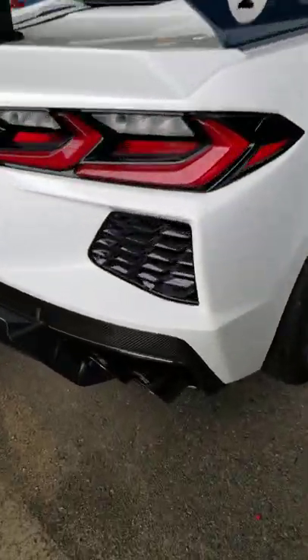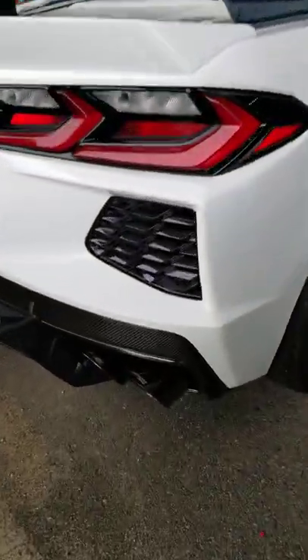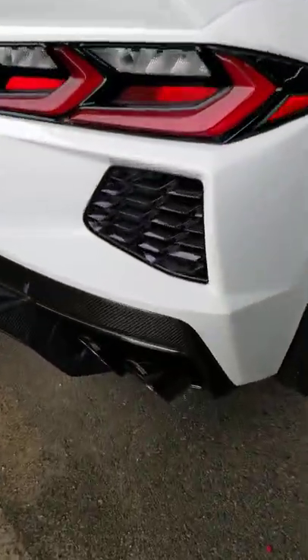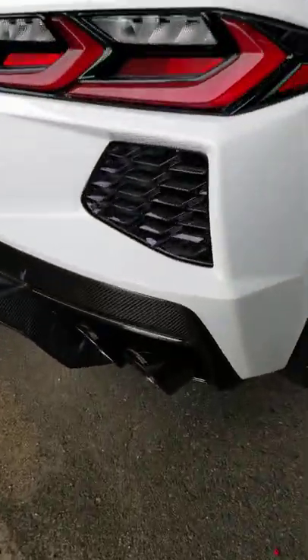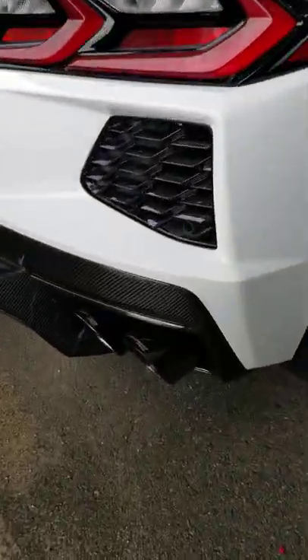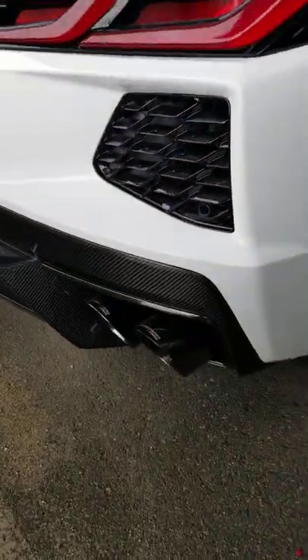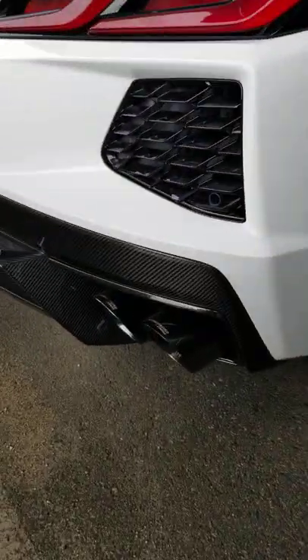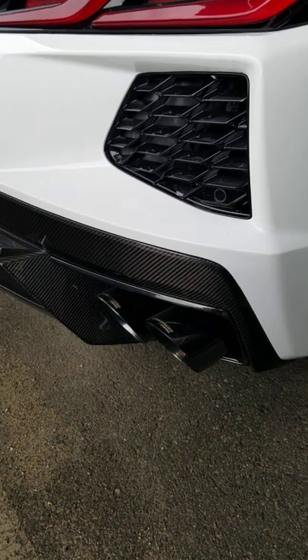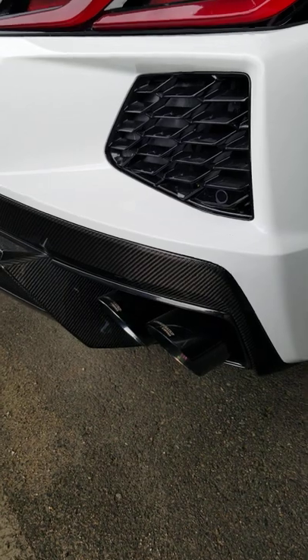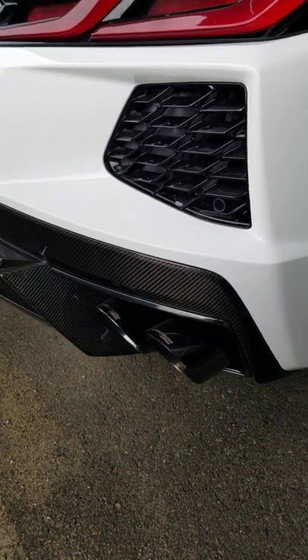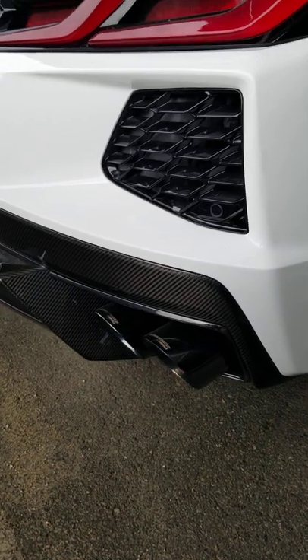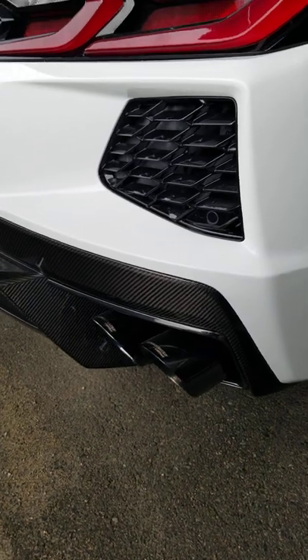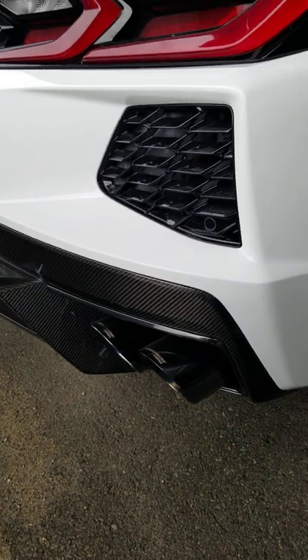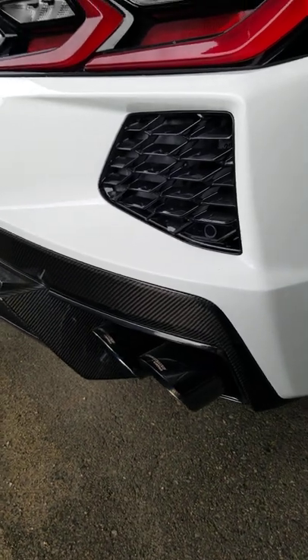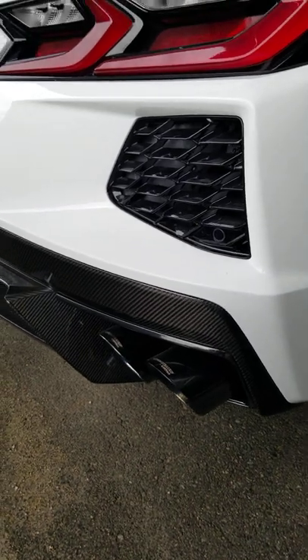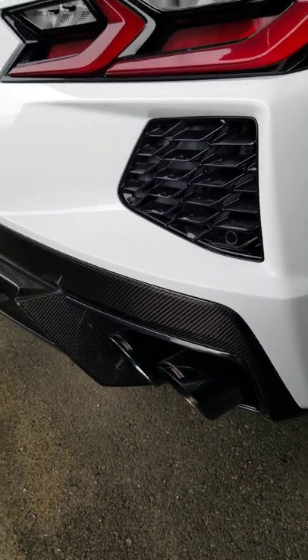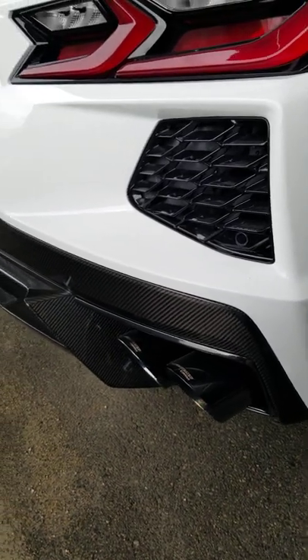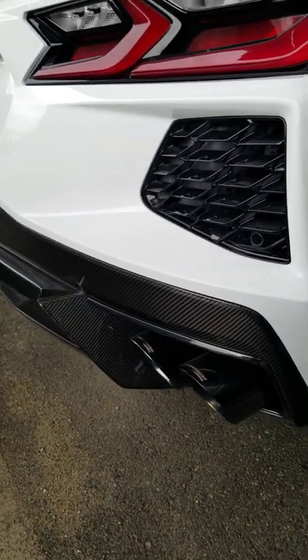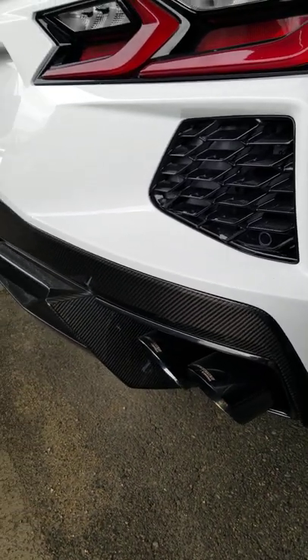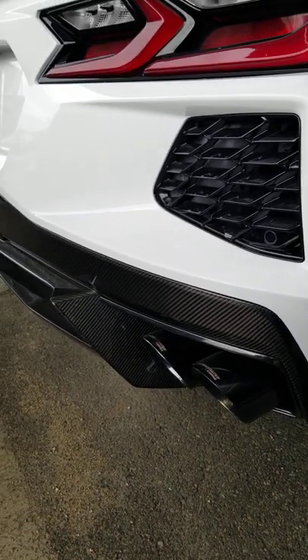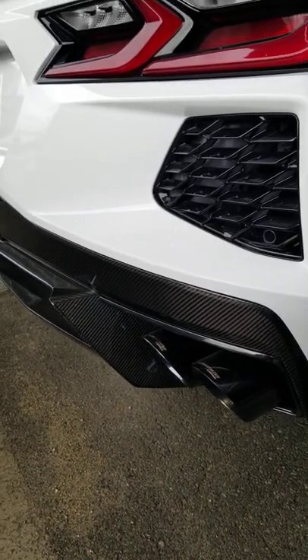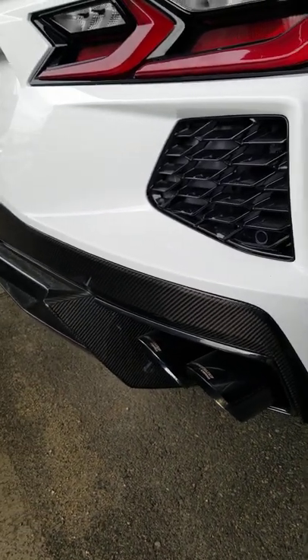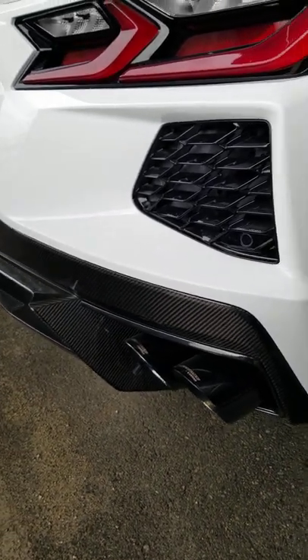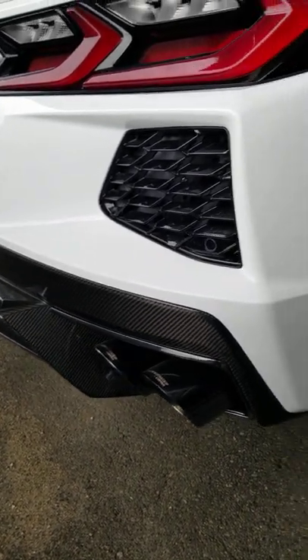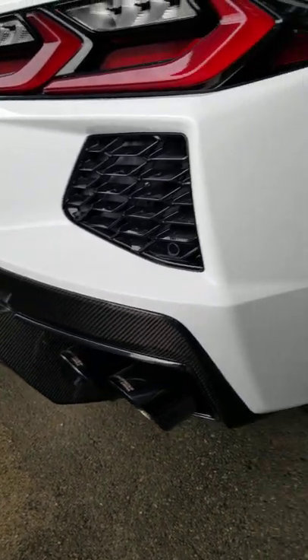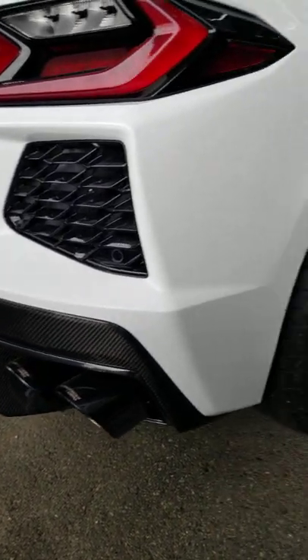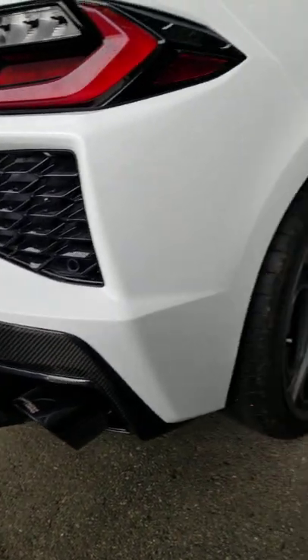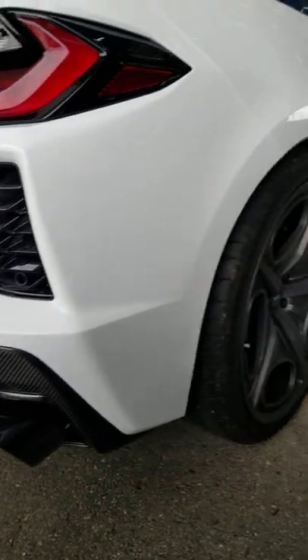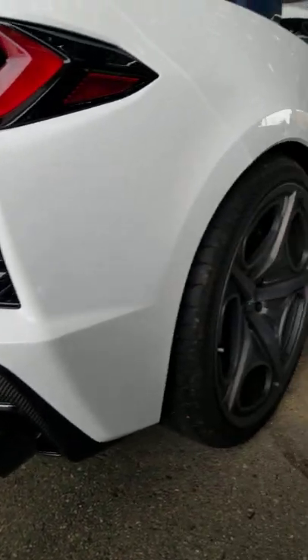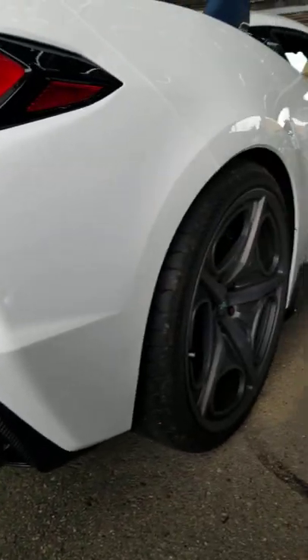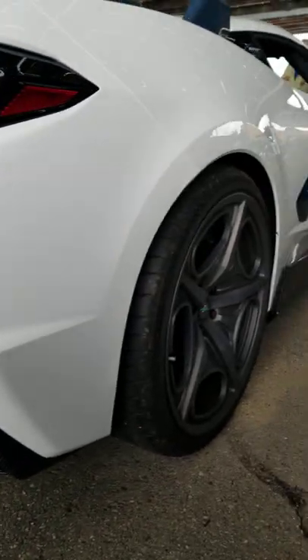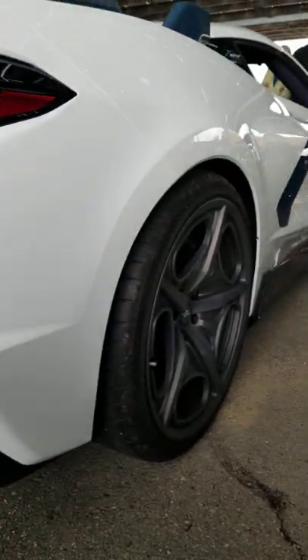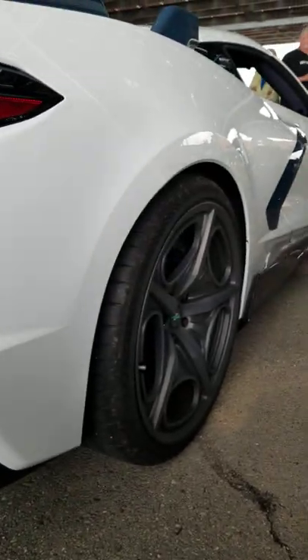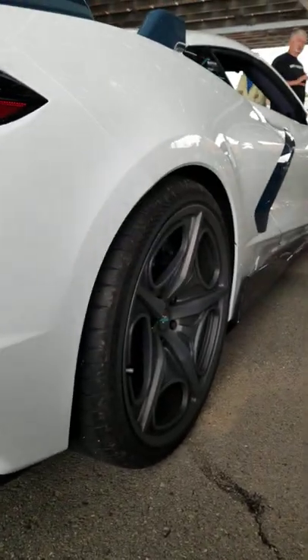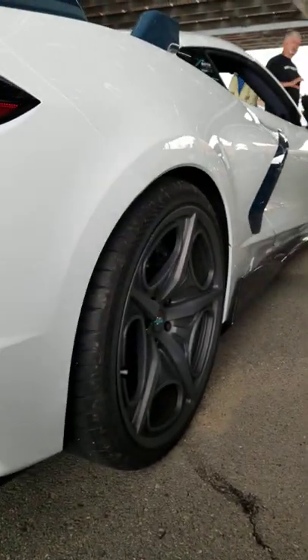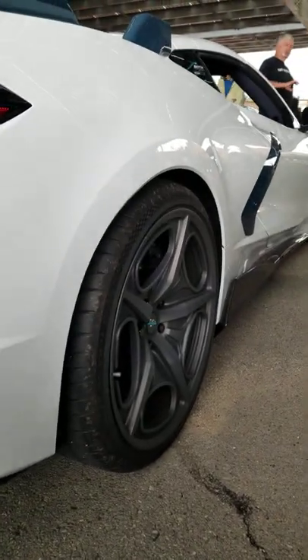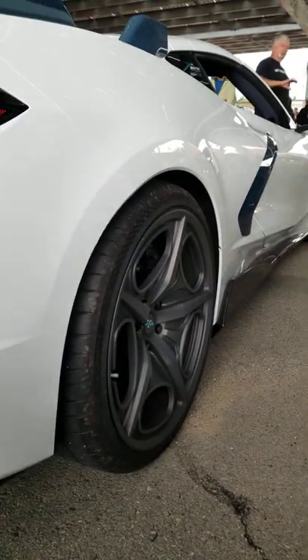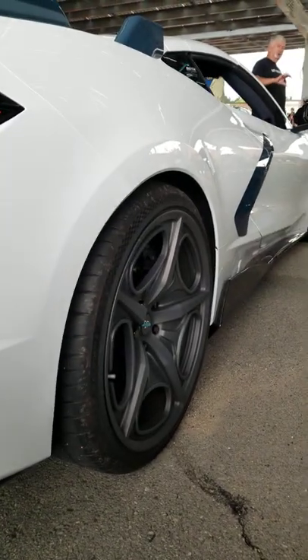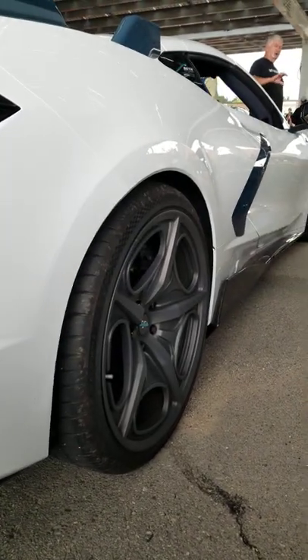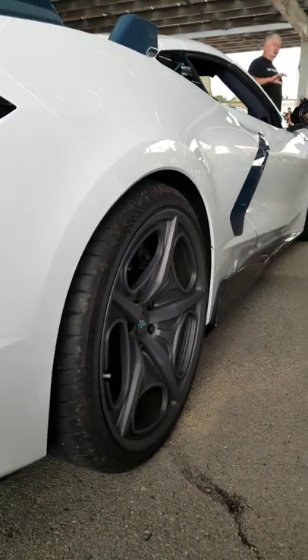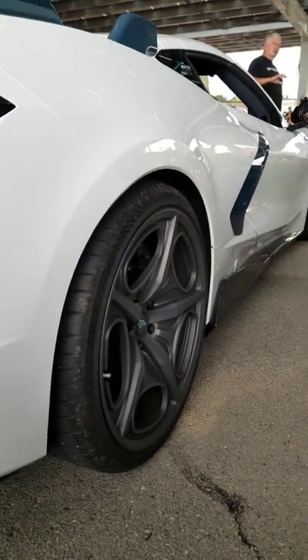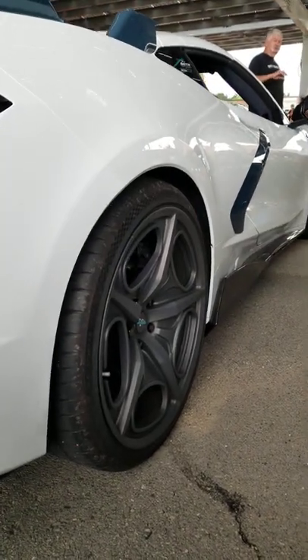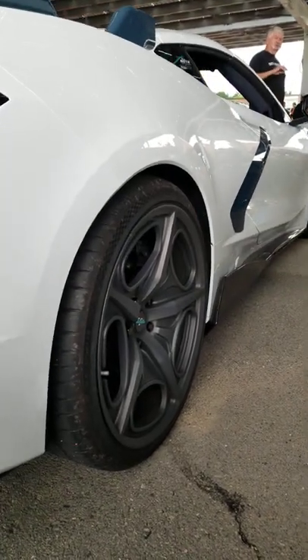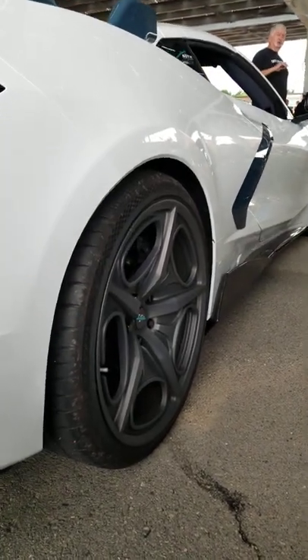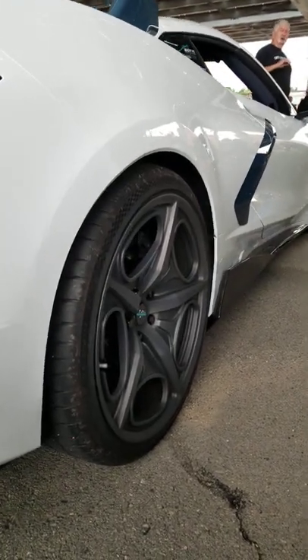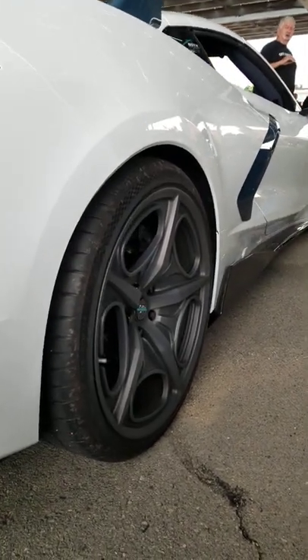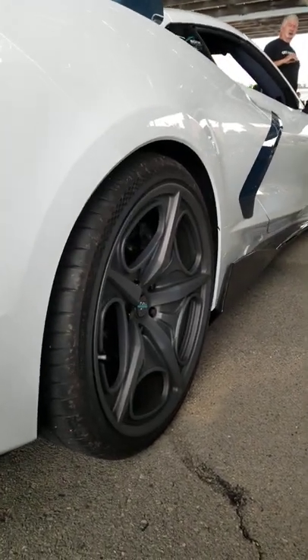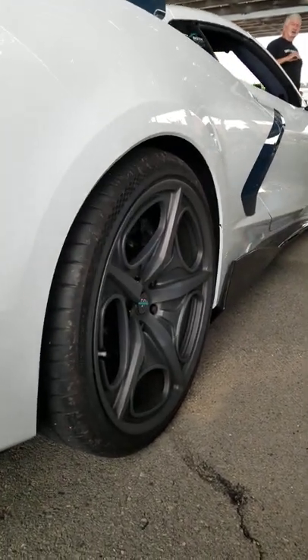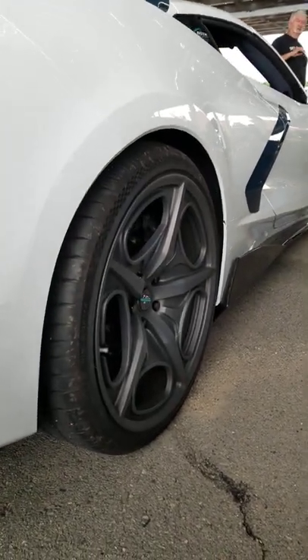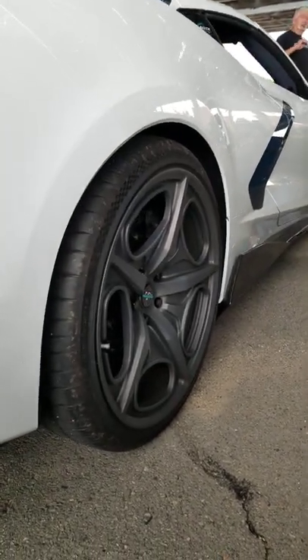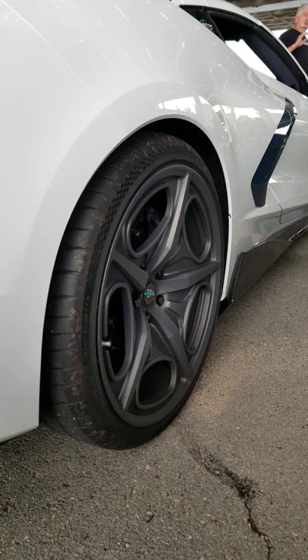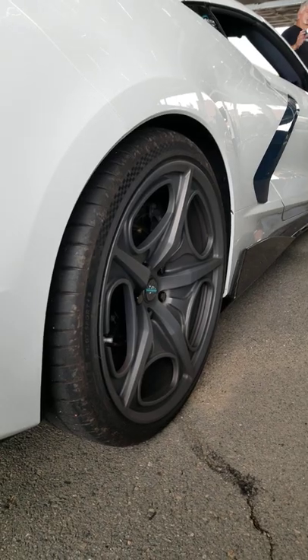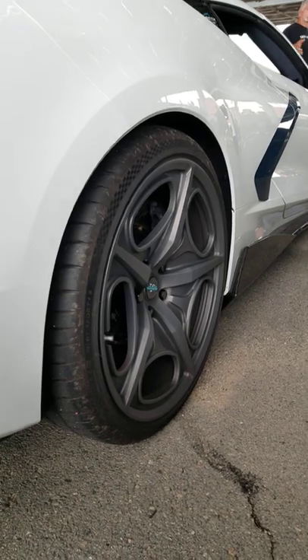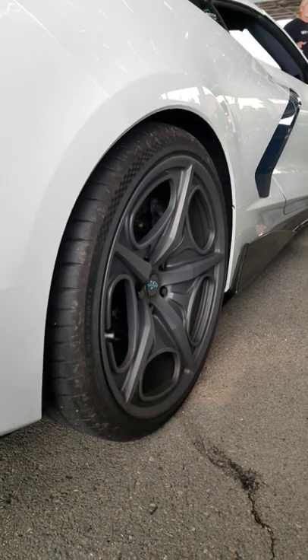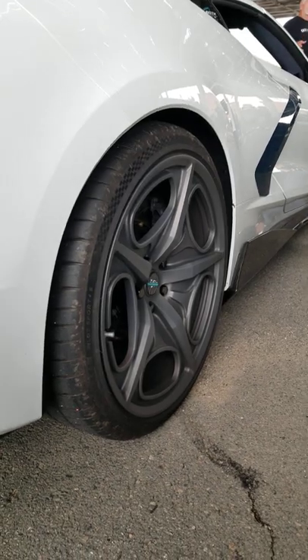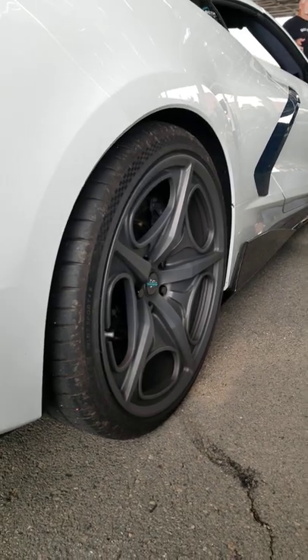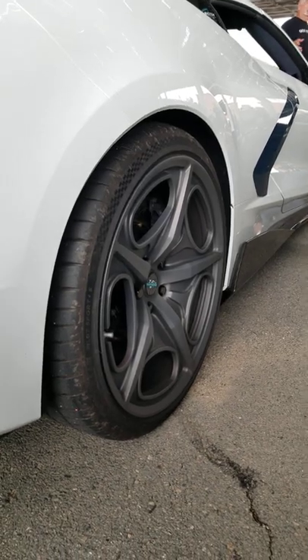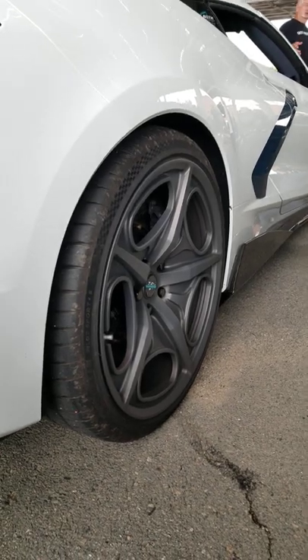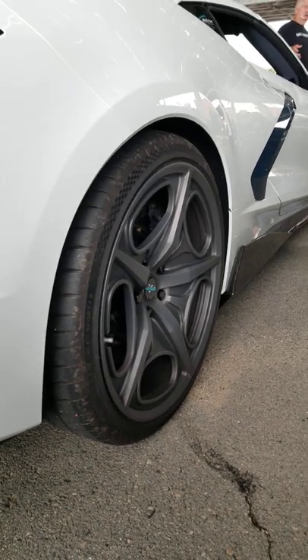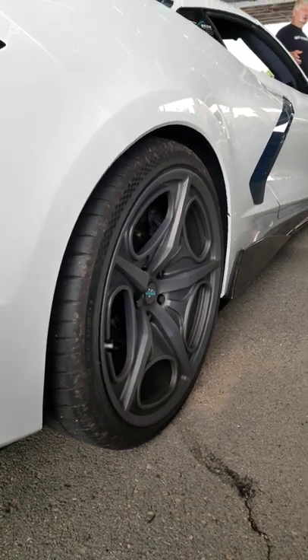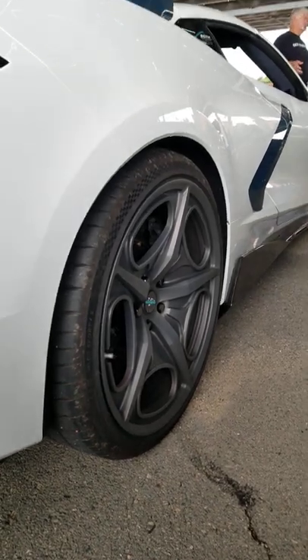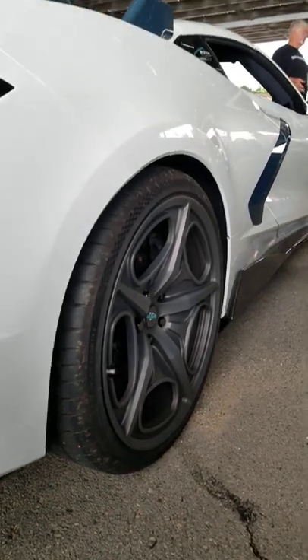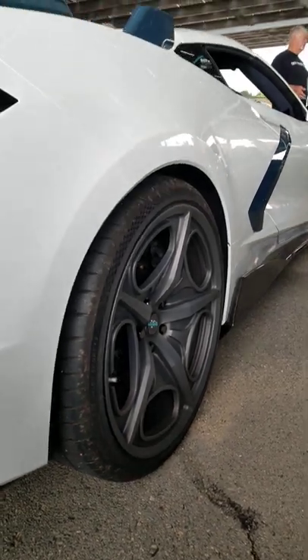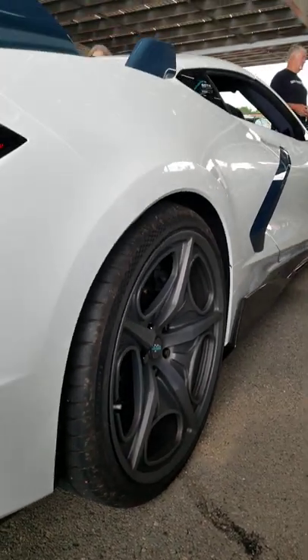Lingenfelzer exhaust from Corsa, all carbon fiber in the bottom half, the 5VM aero kit with upgraded brakes and custom wheels.